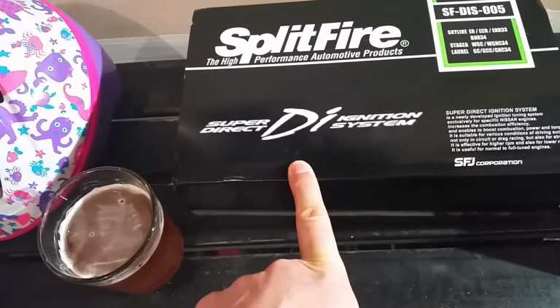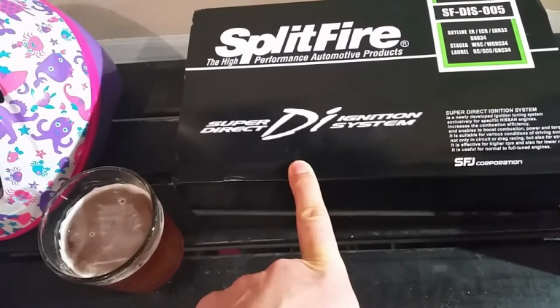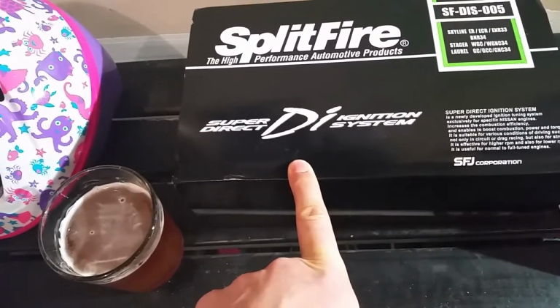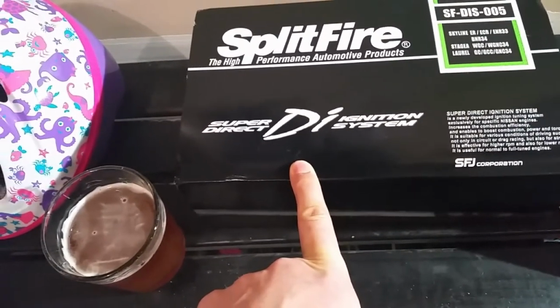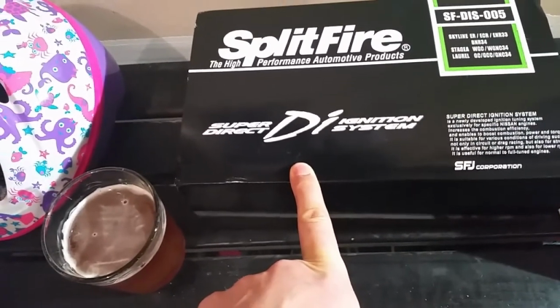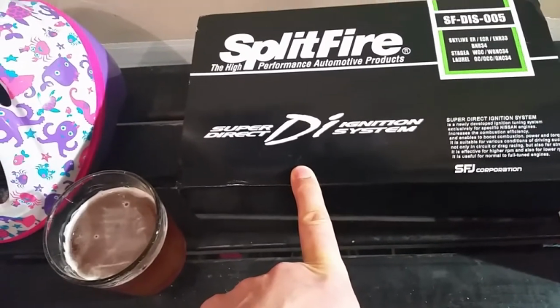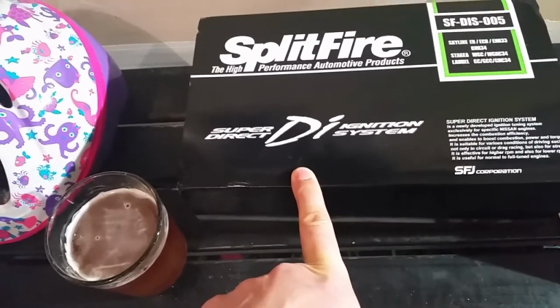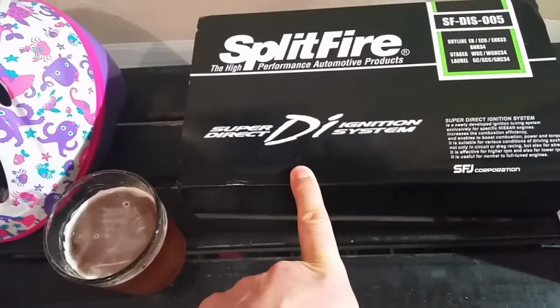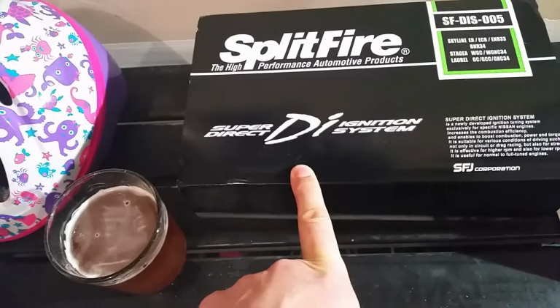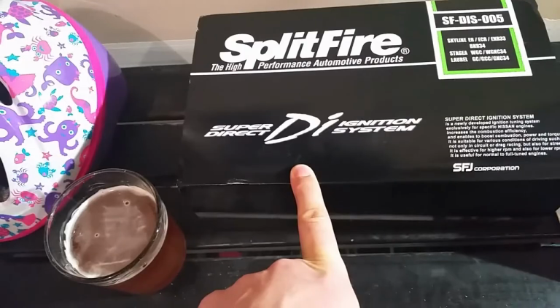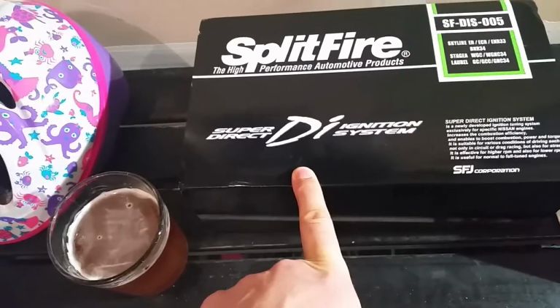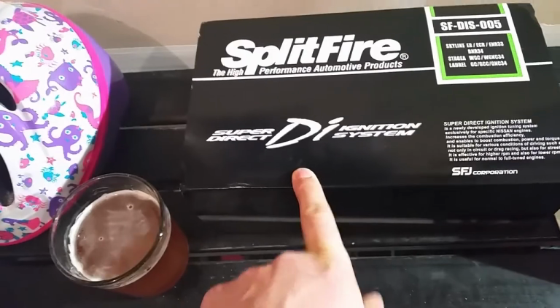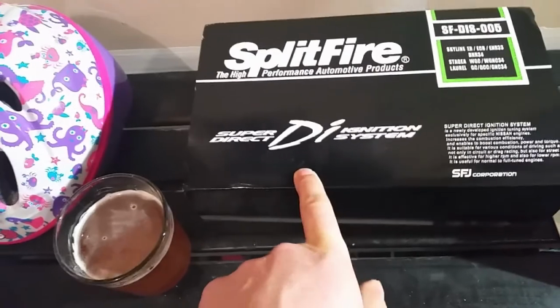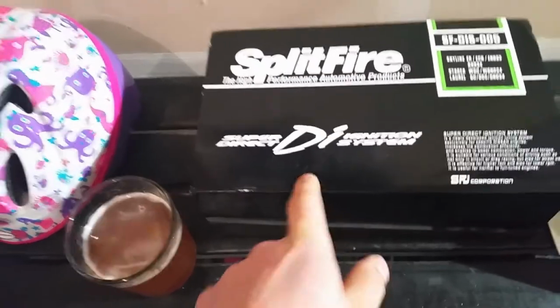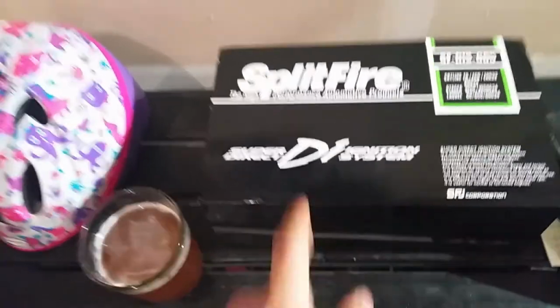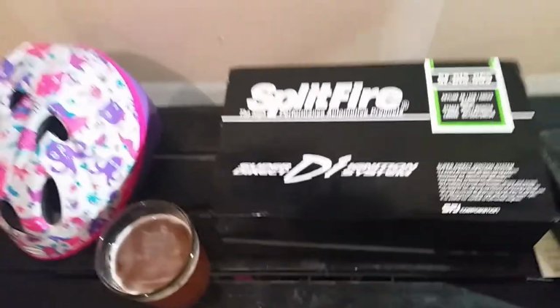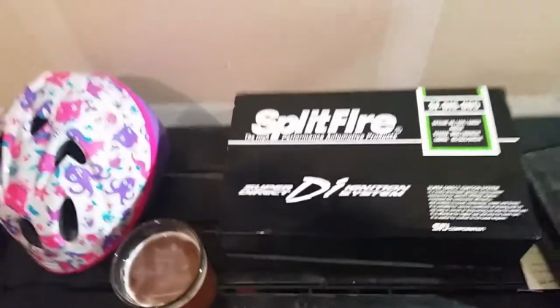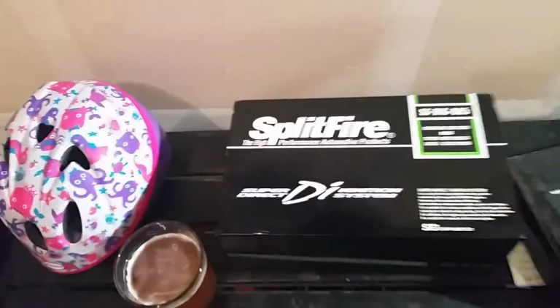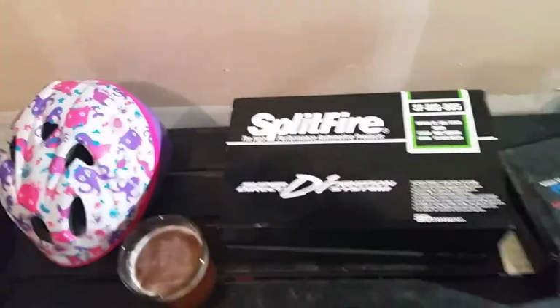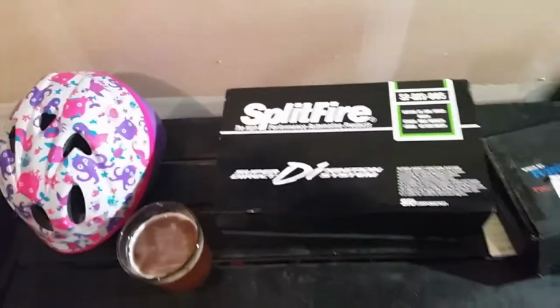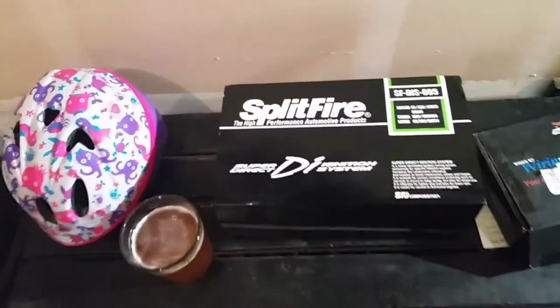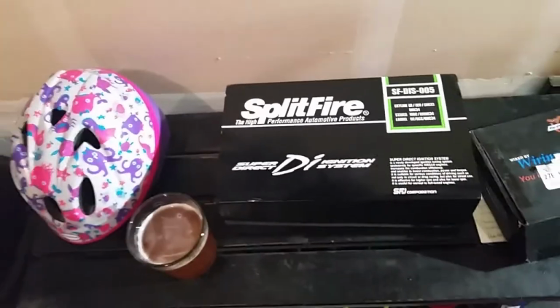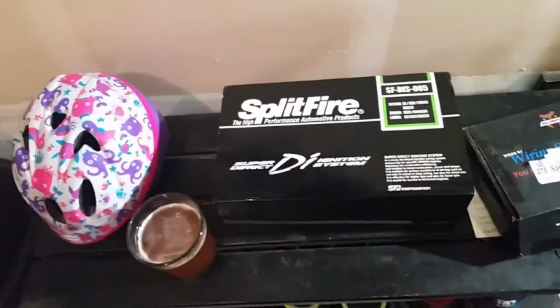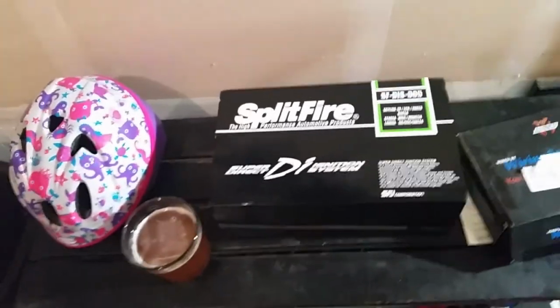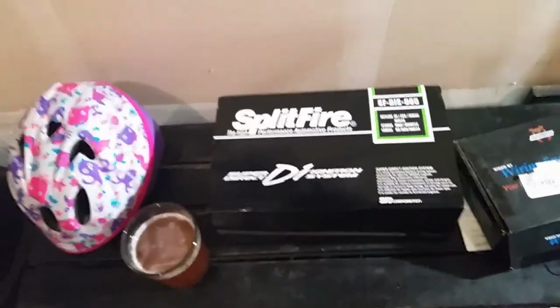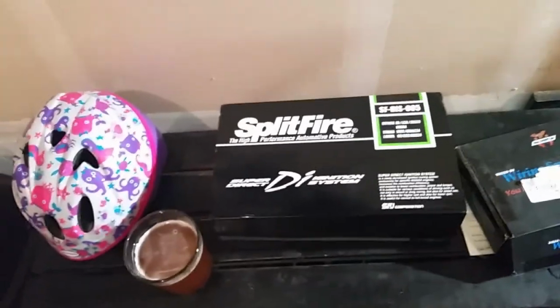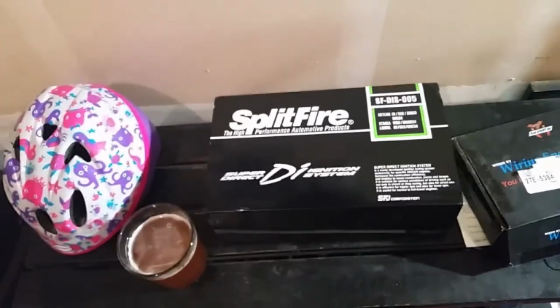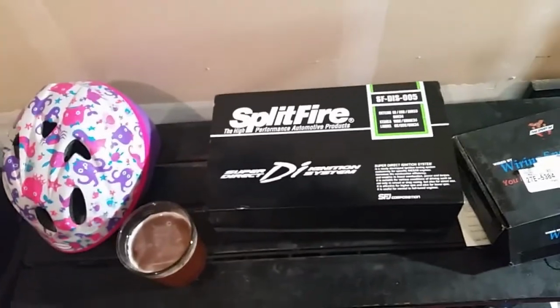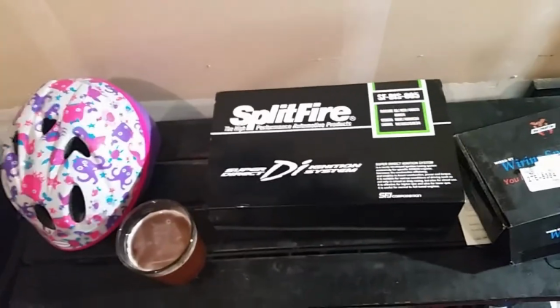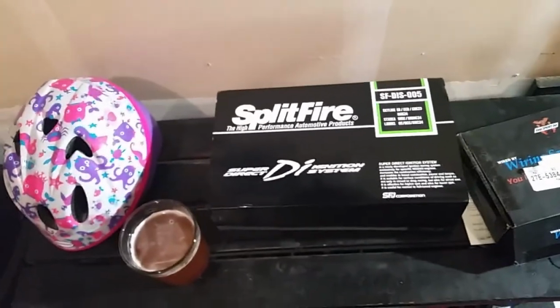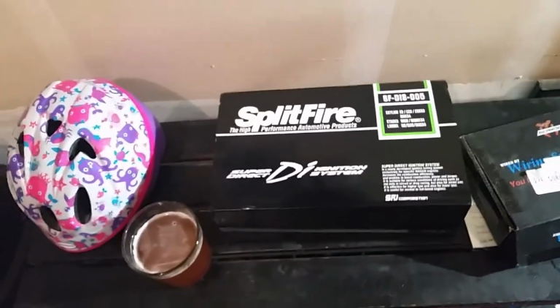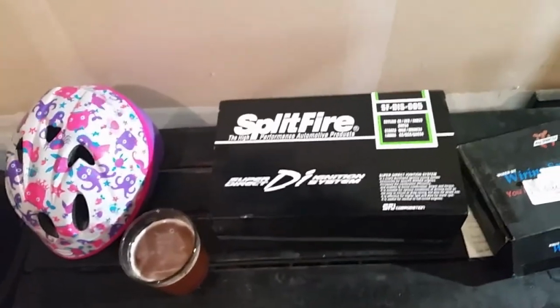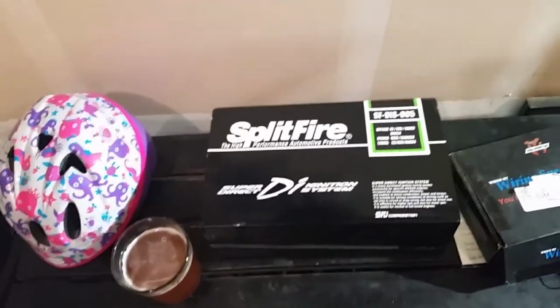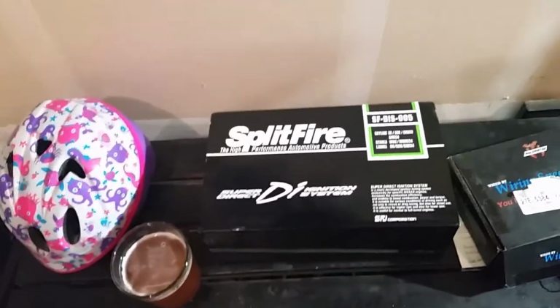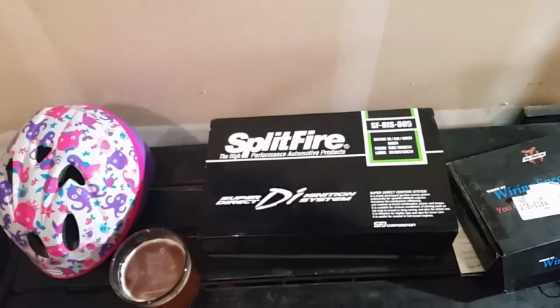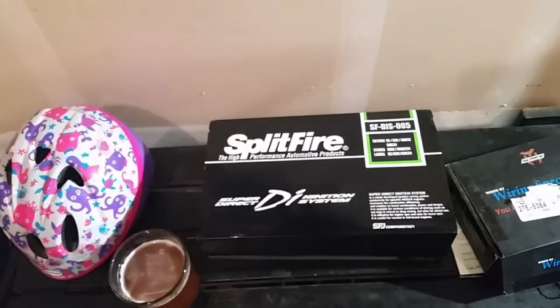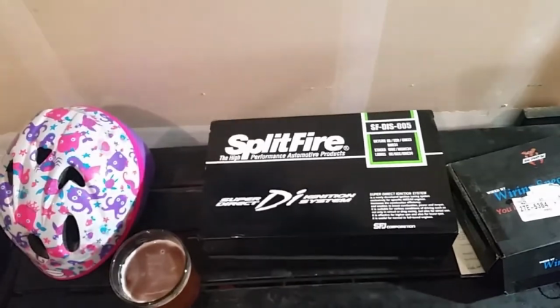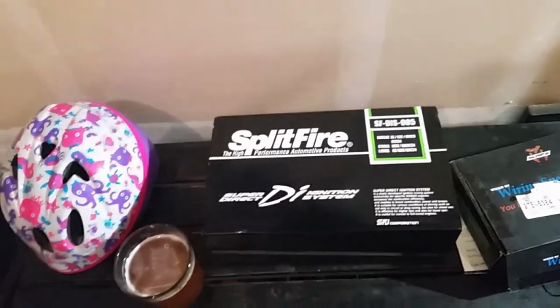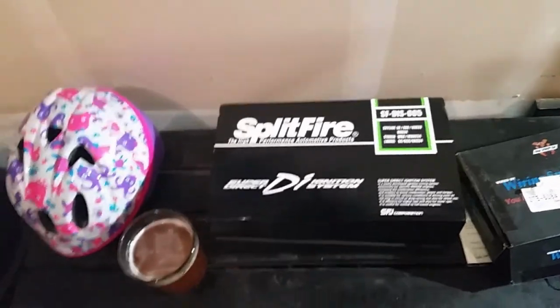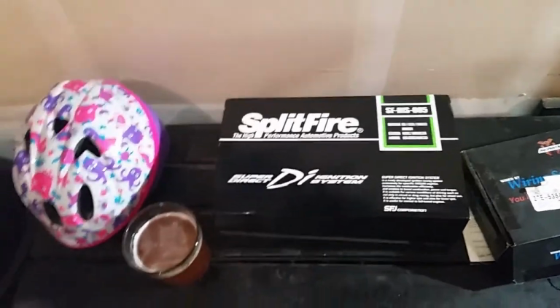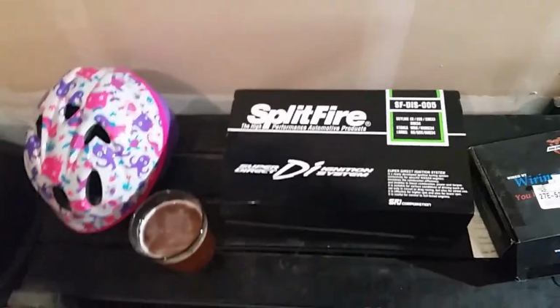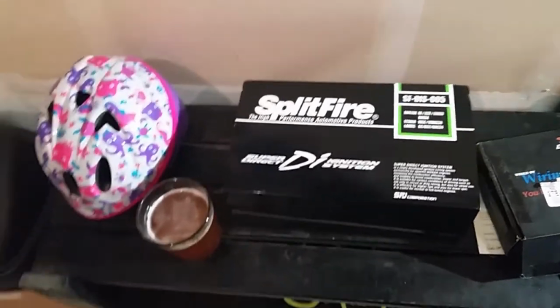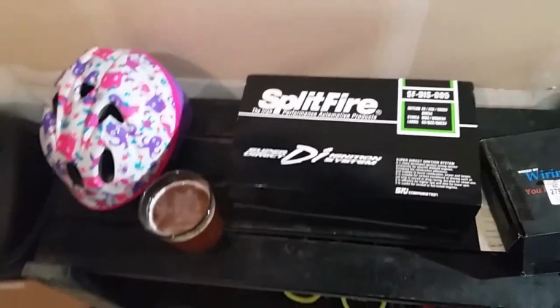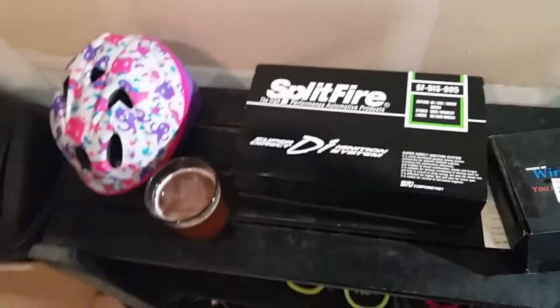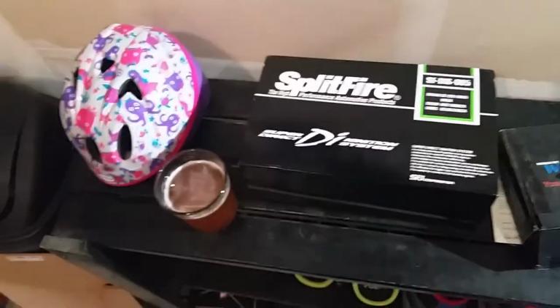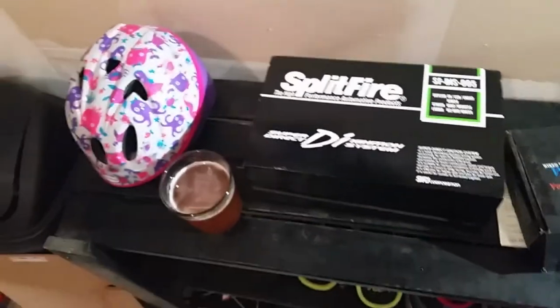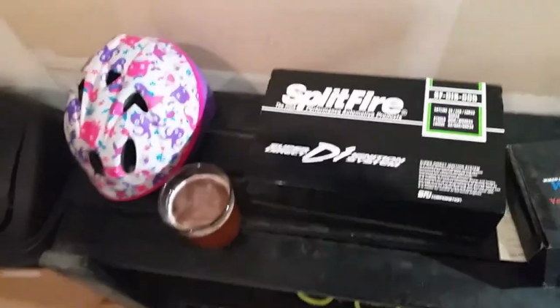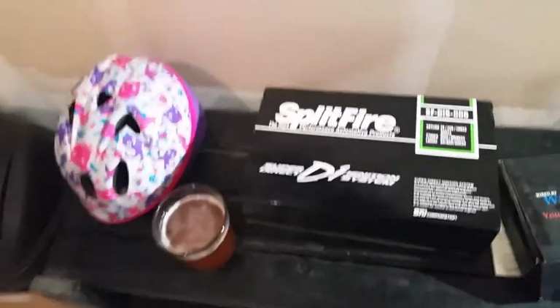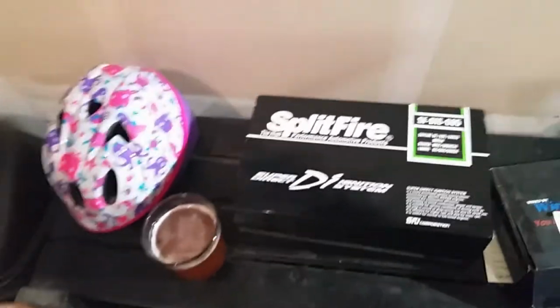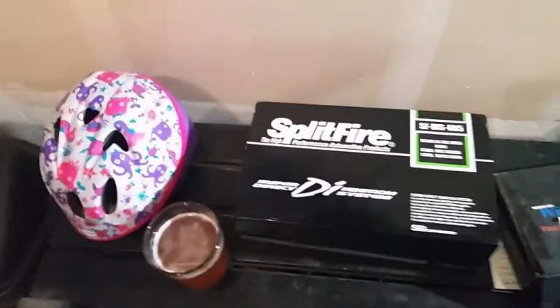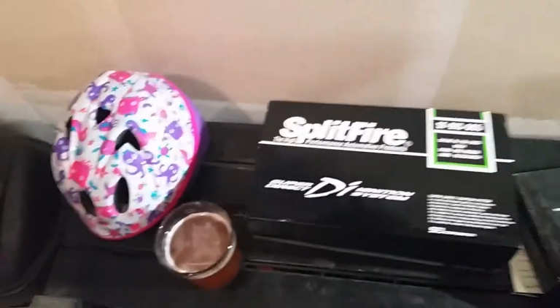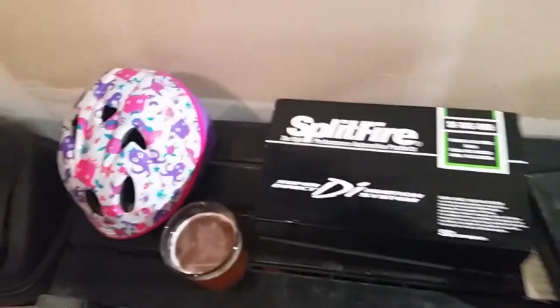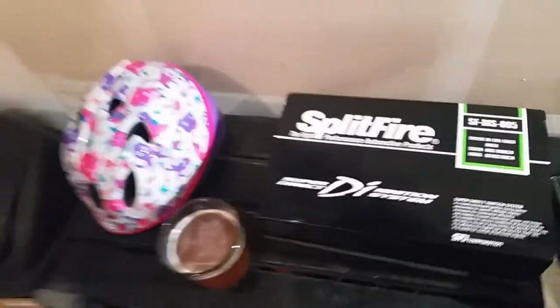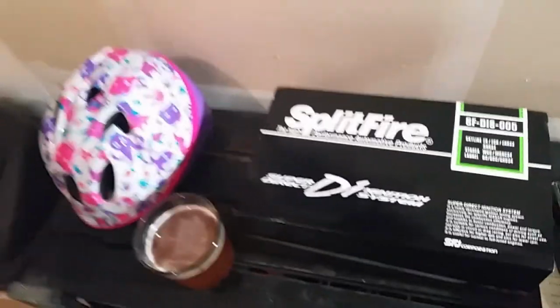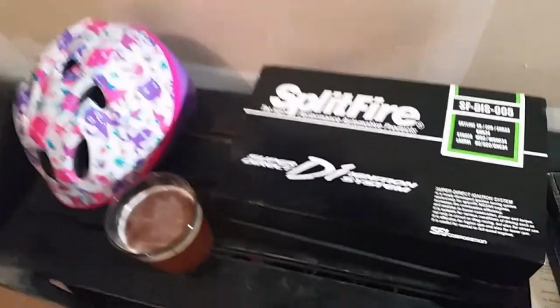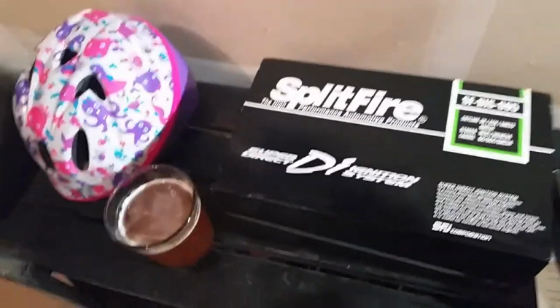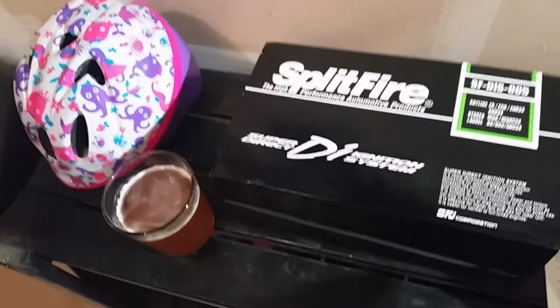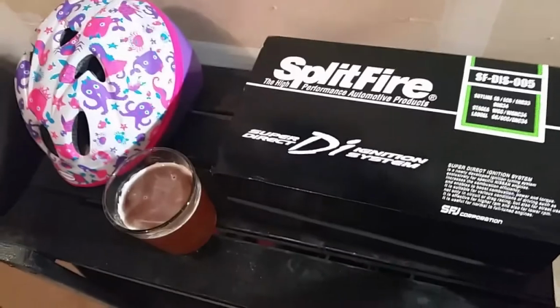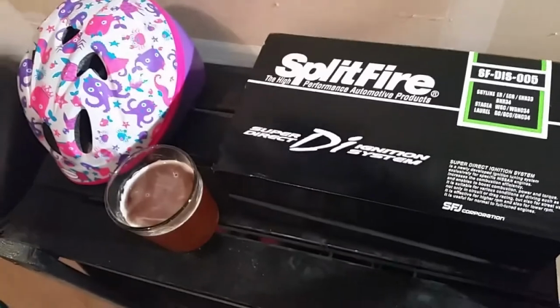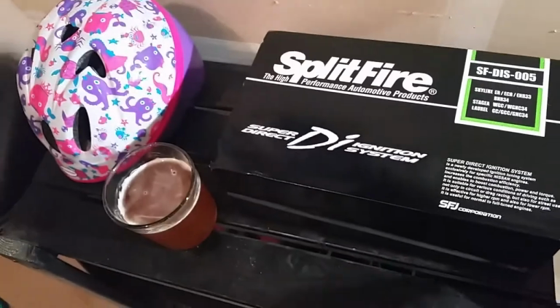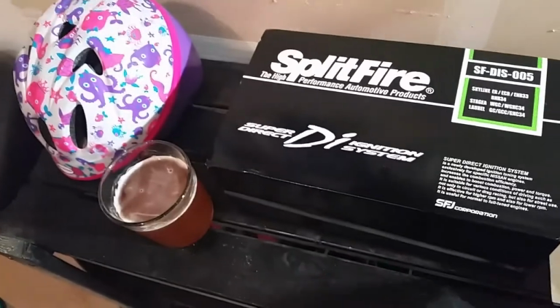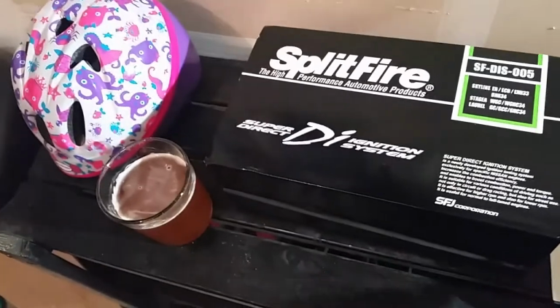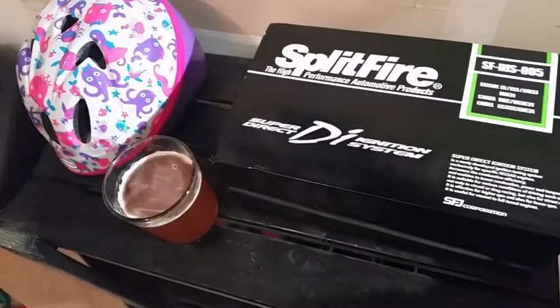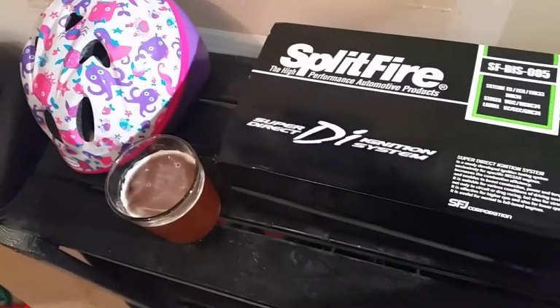That'll allow me to bypass the igniter box. If the igniter box is bad, they're about six hundred dollars to buy from Japan — they're expensive.